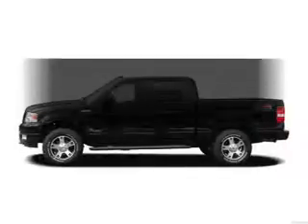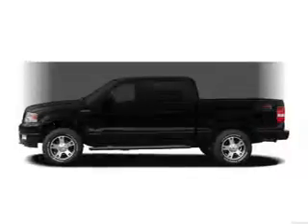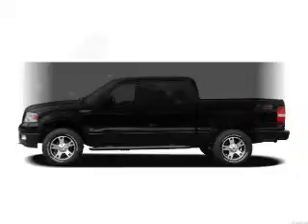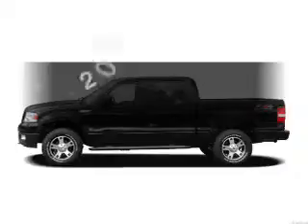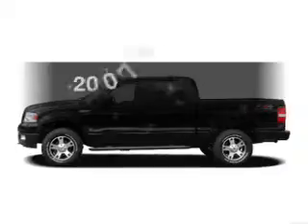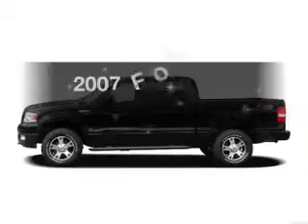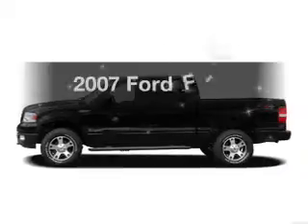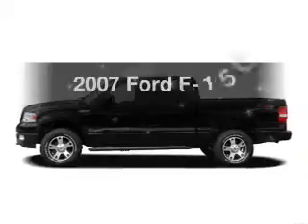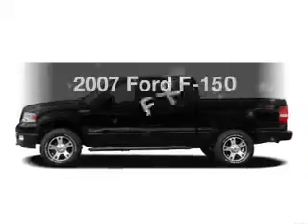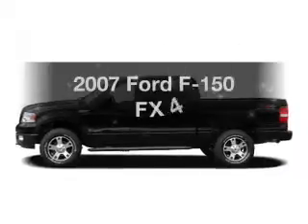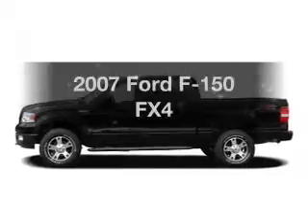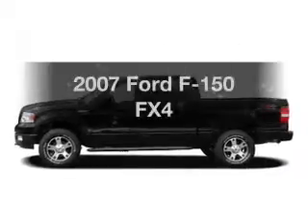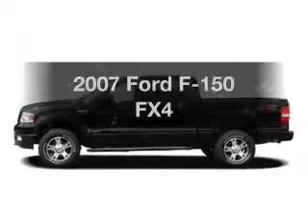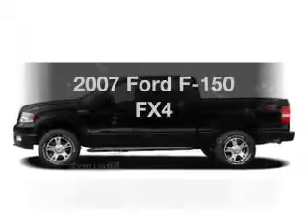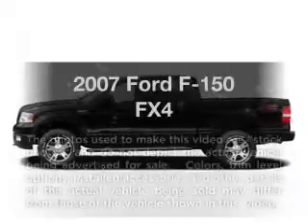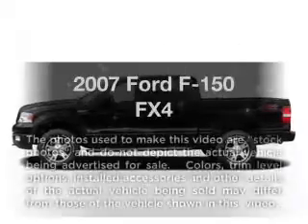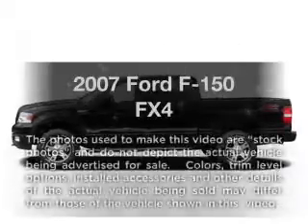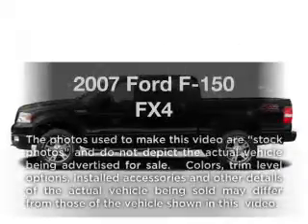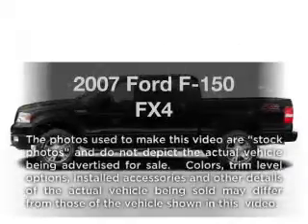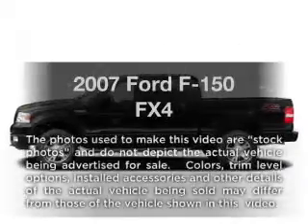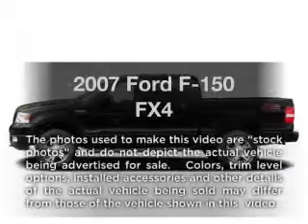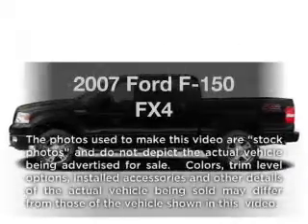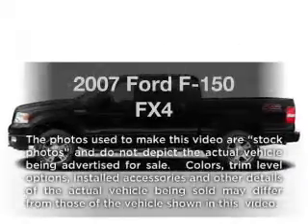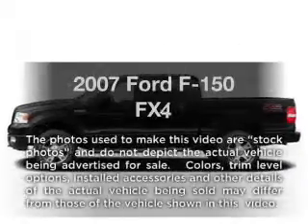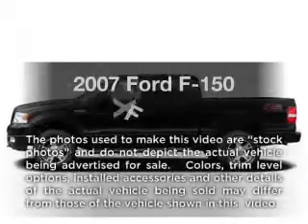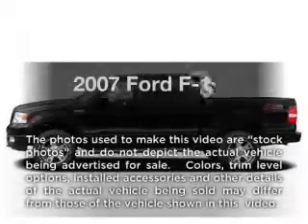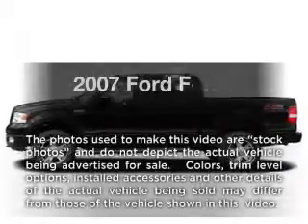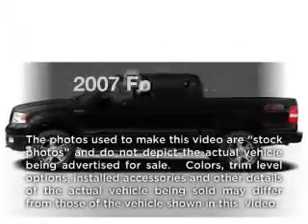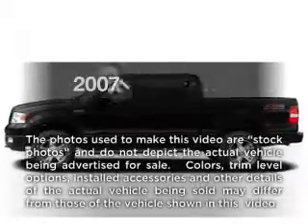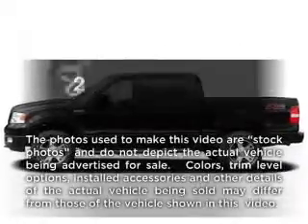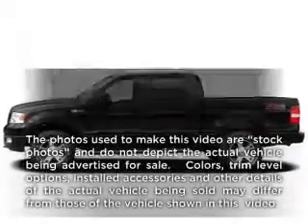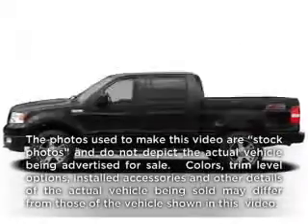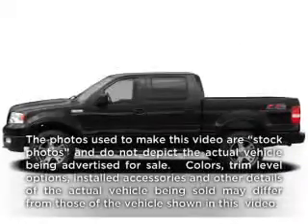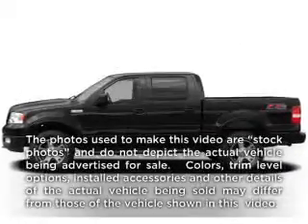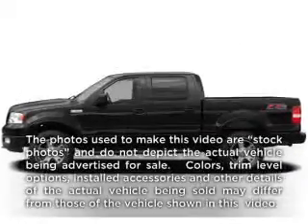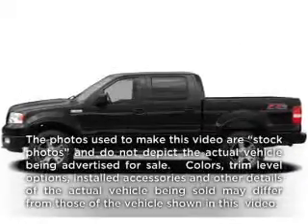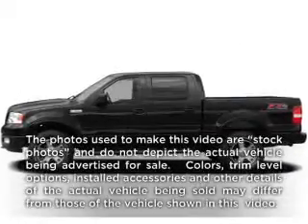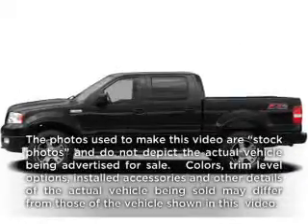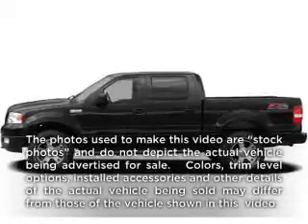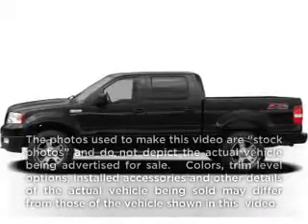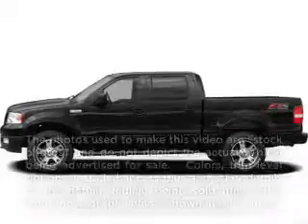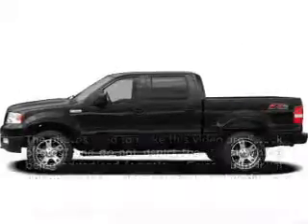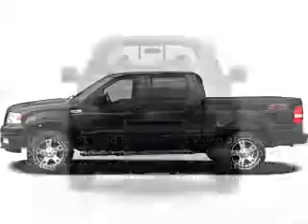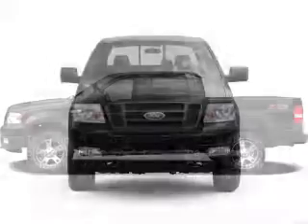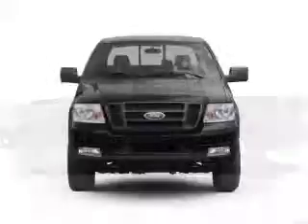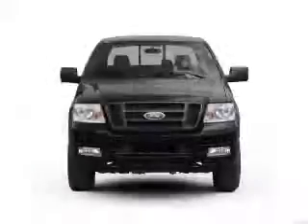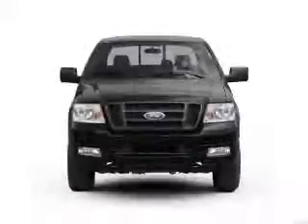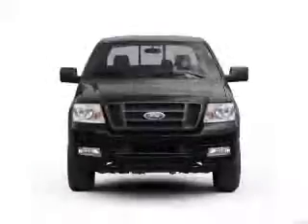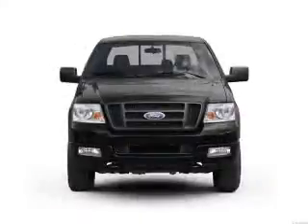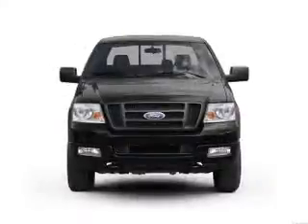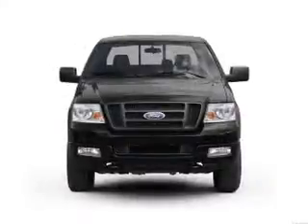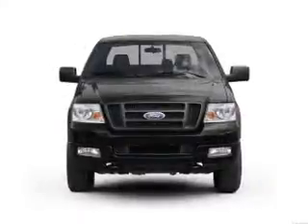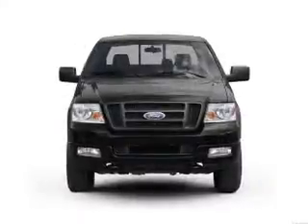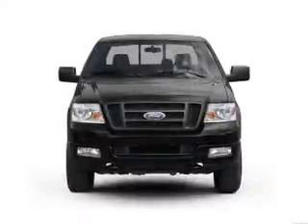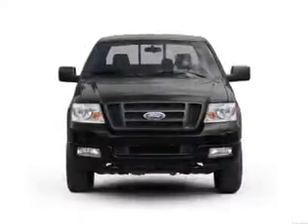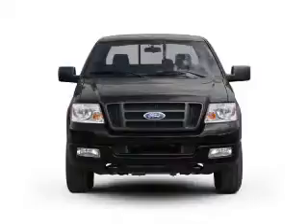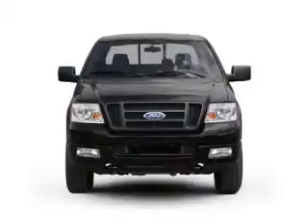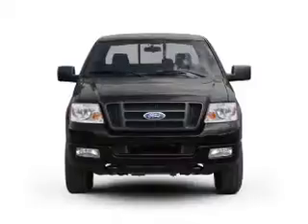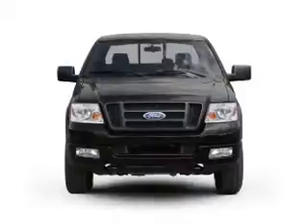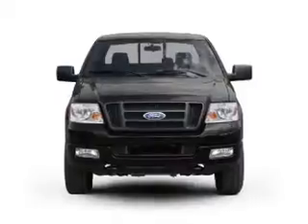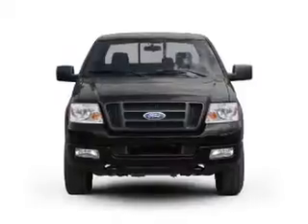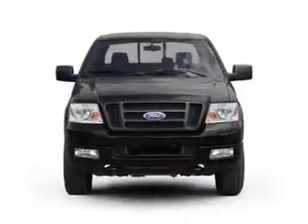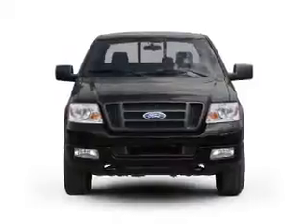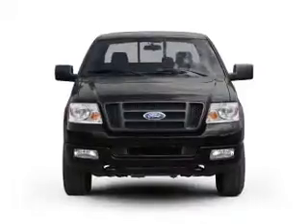Presenting the 2007 Ford F-150. If you're looking for a first-rate auto, this one could be yours today.